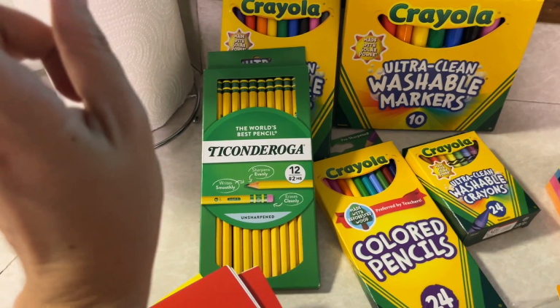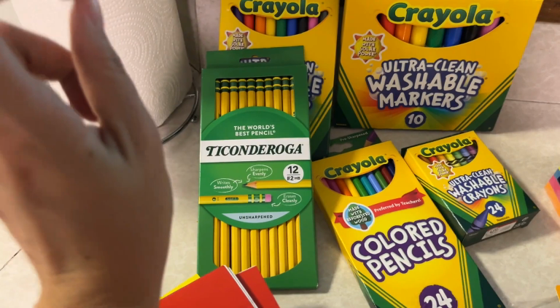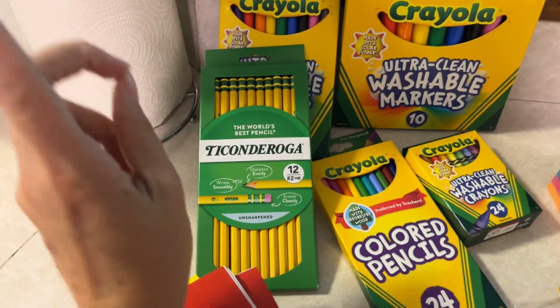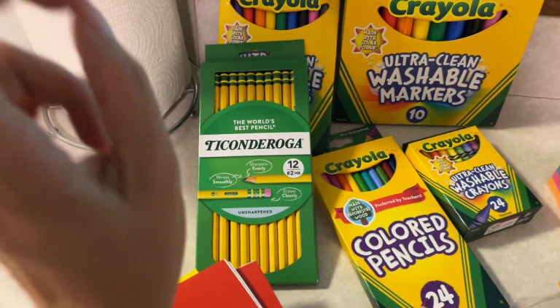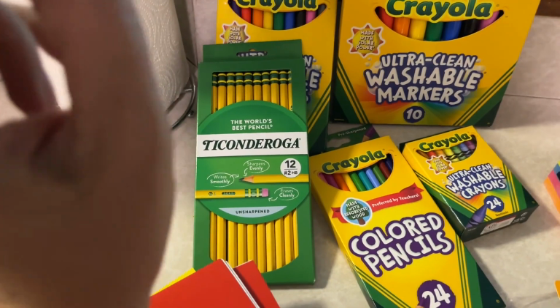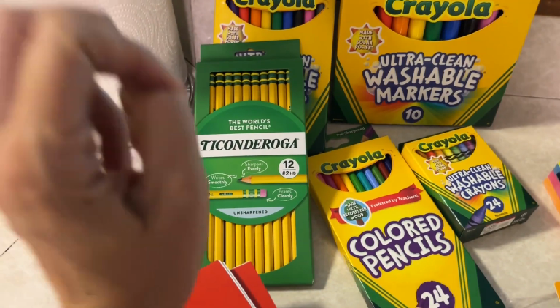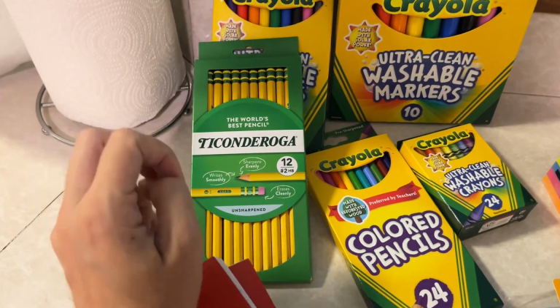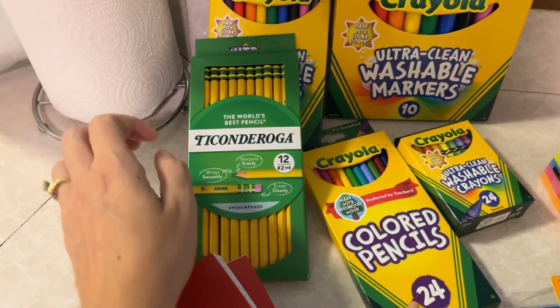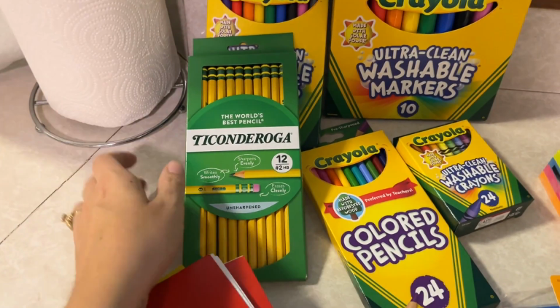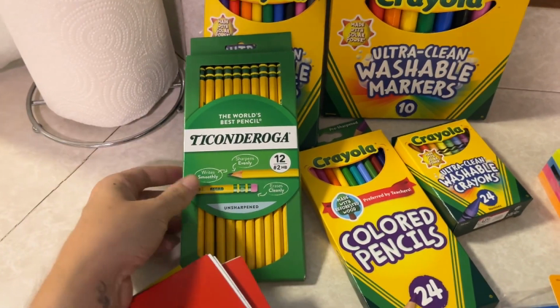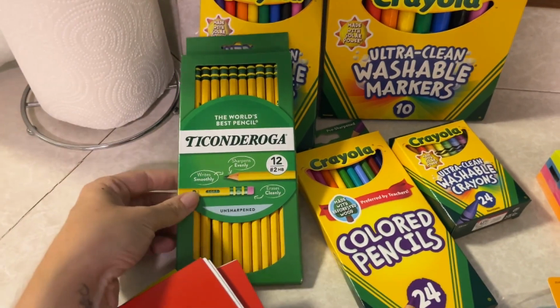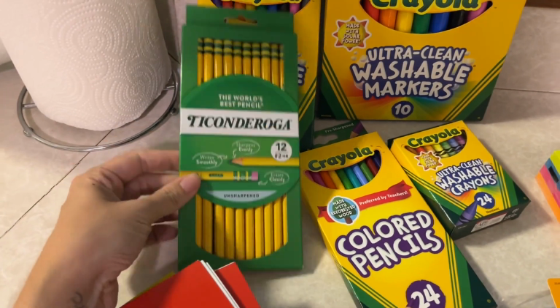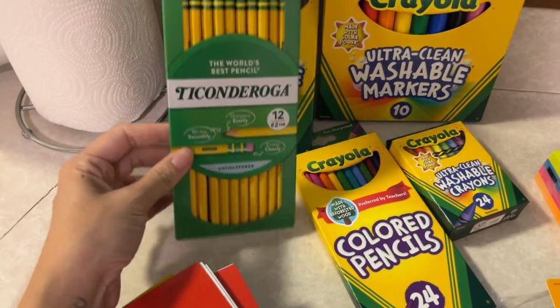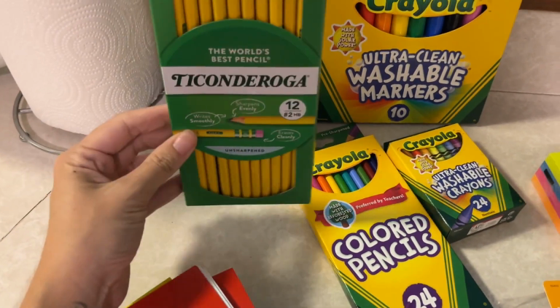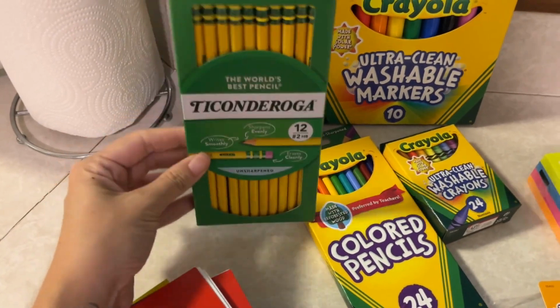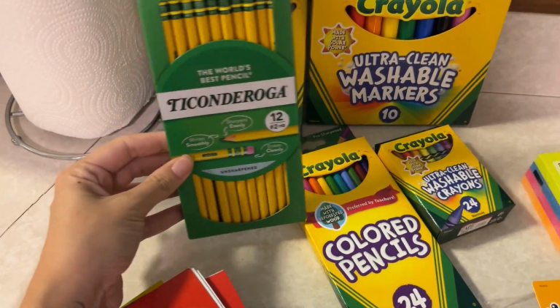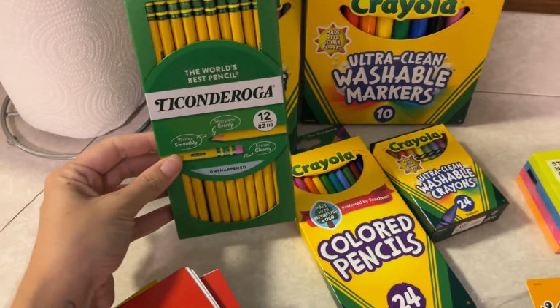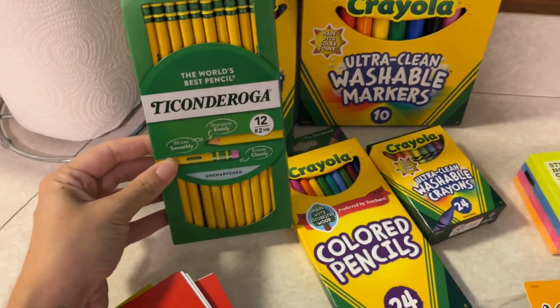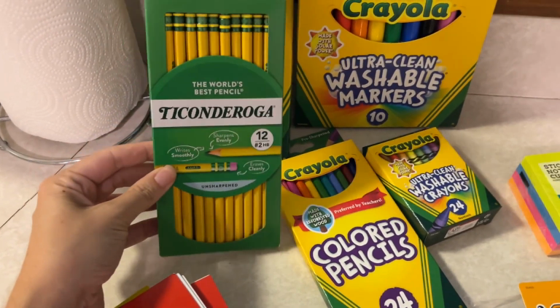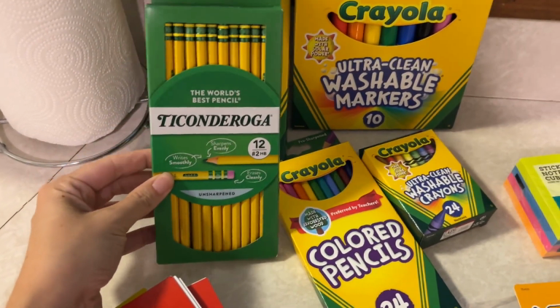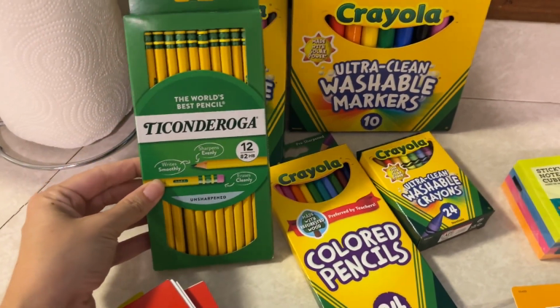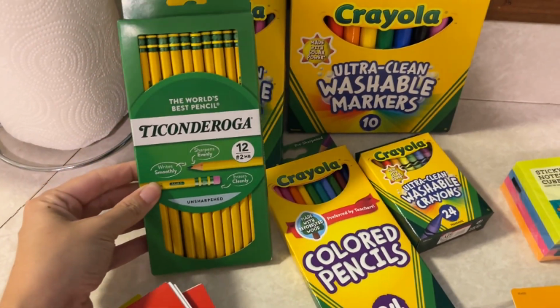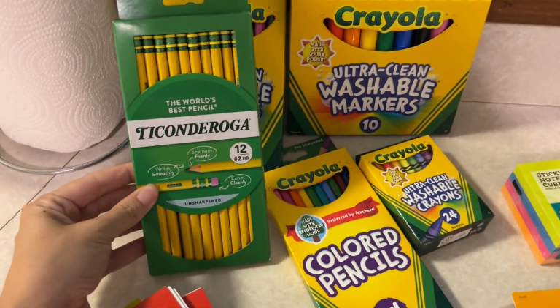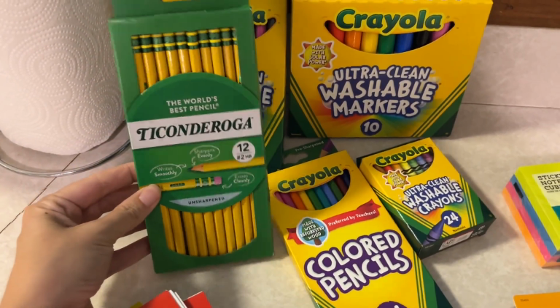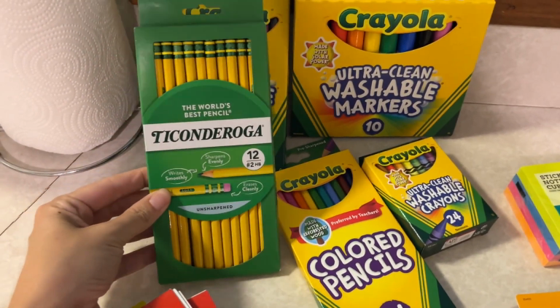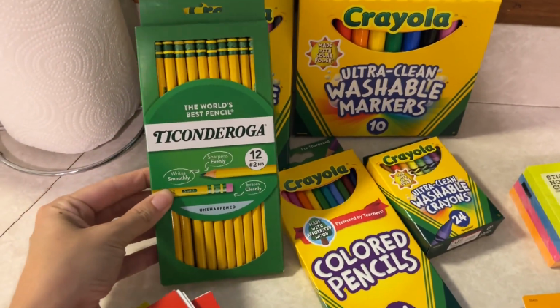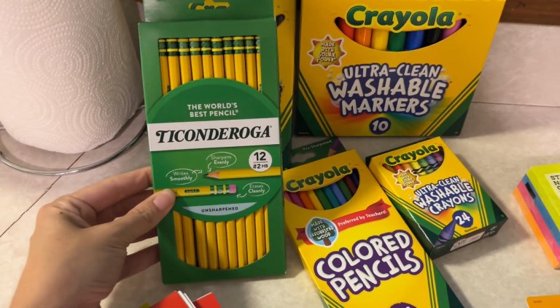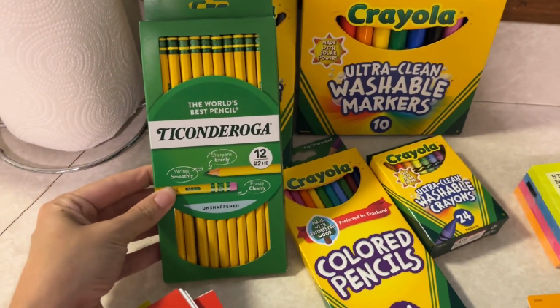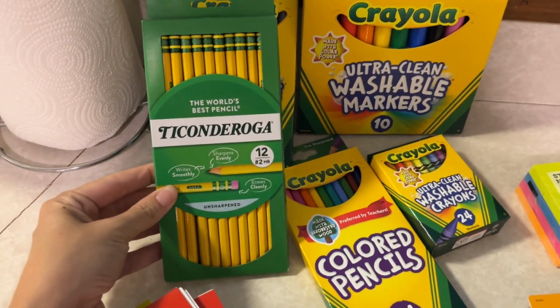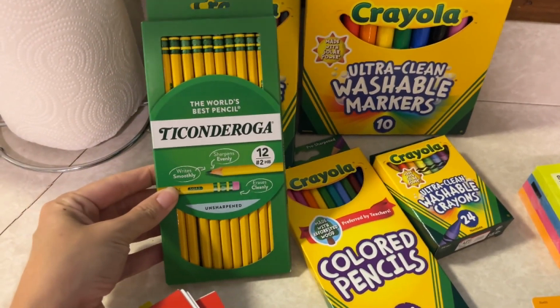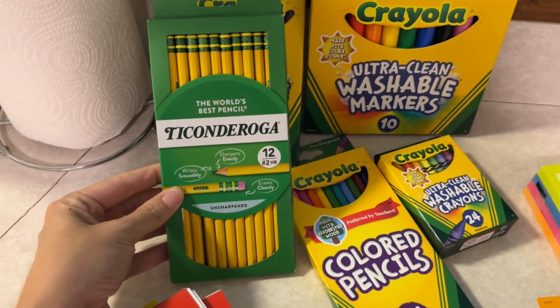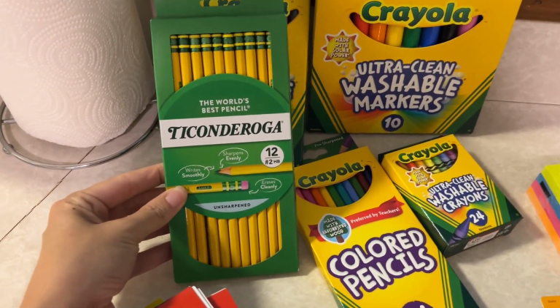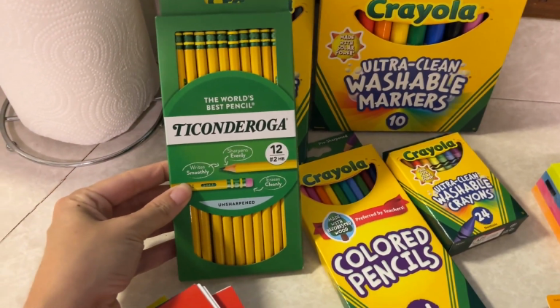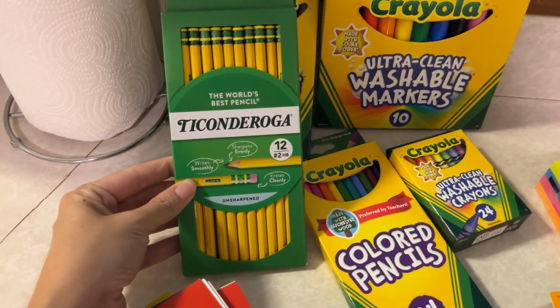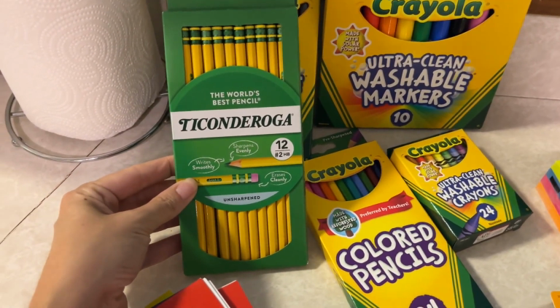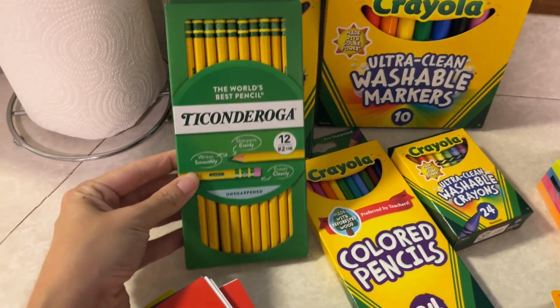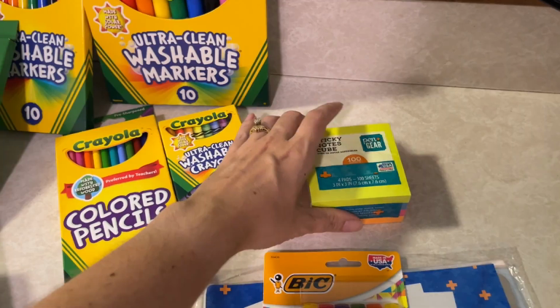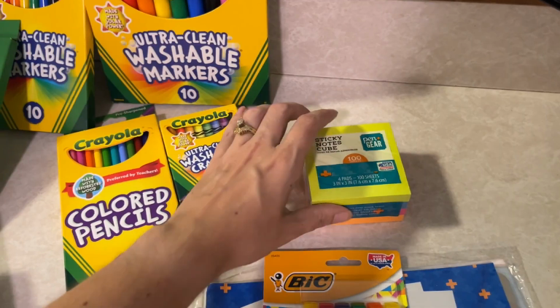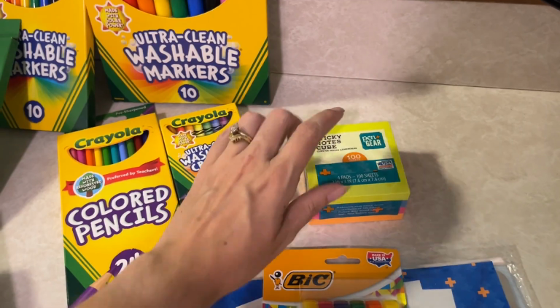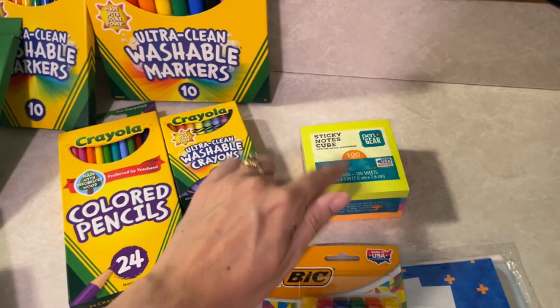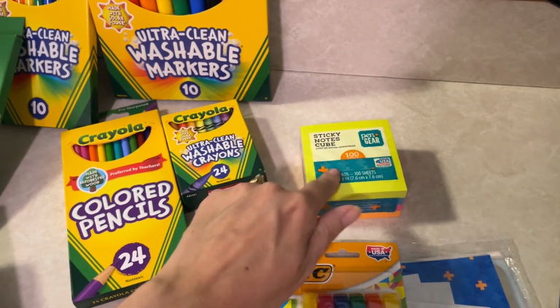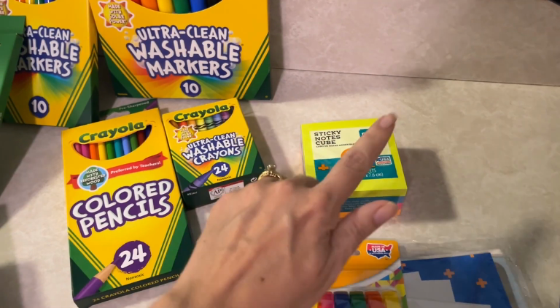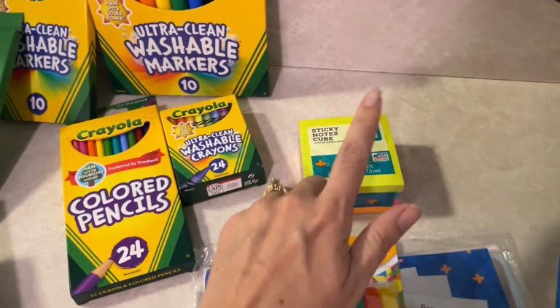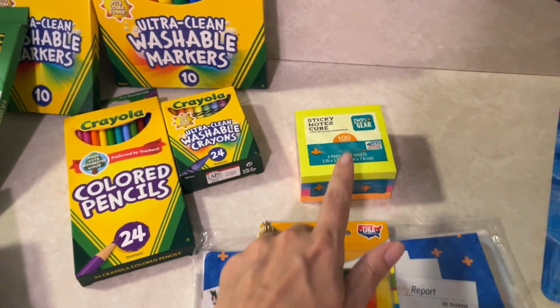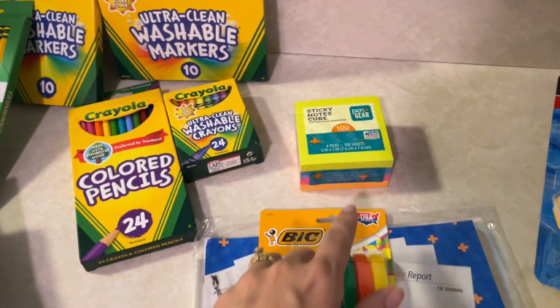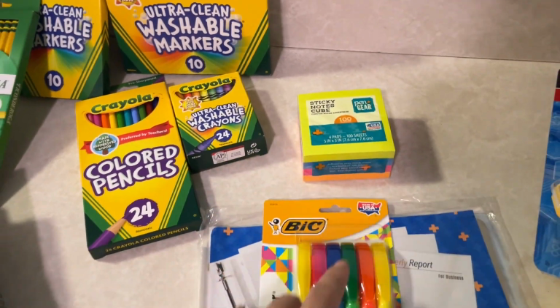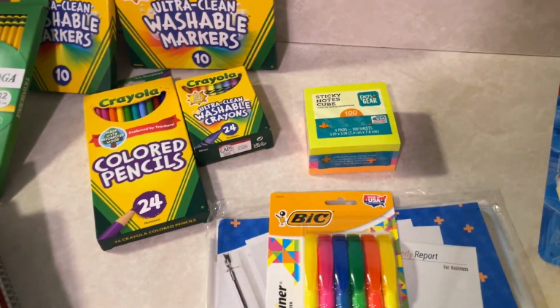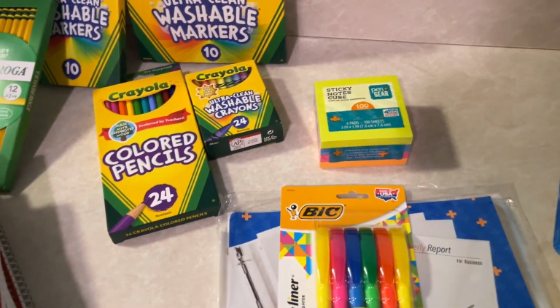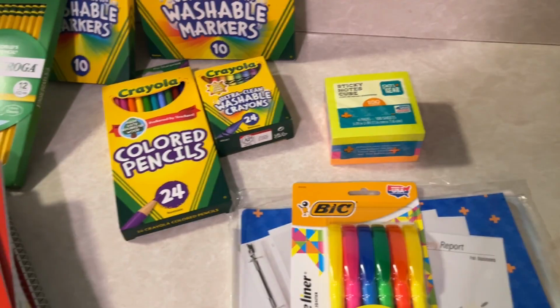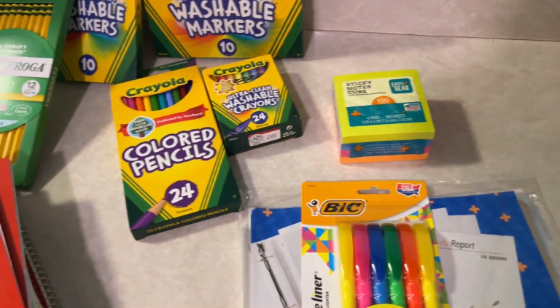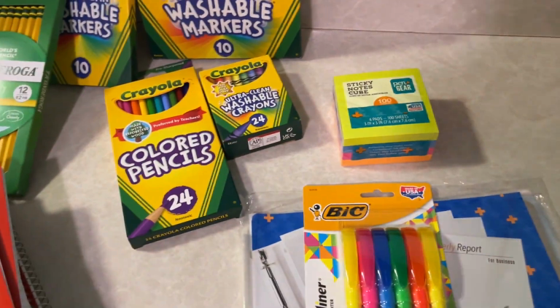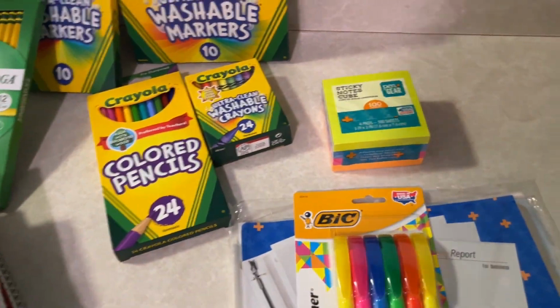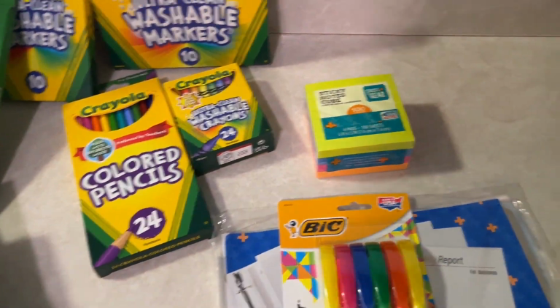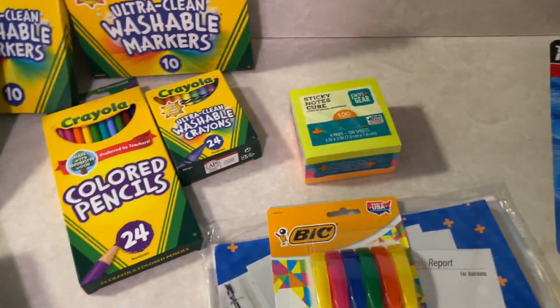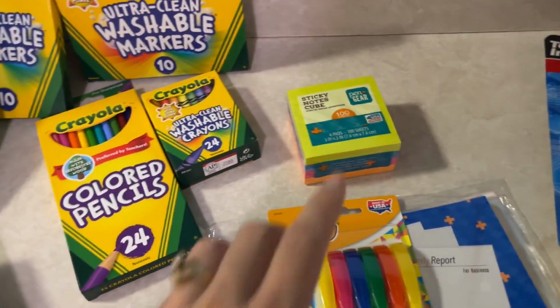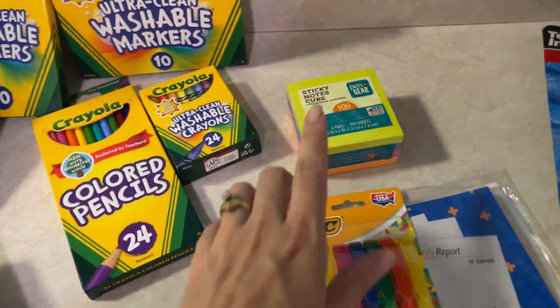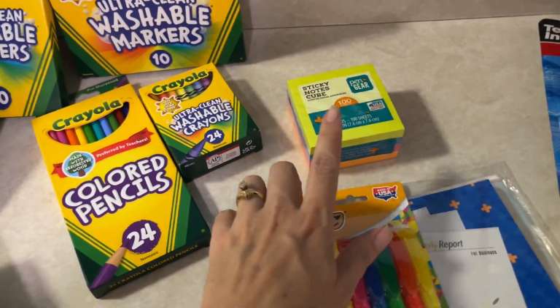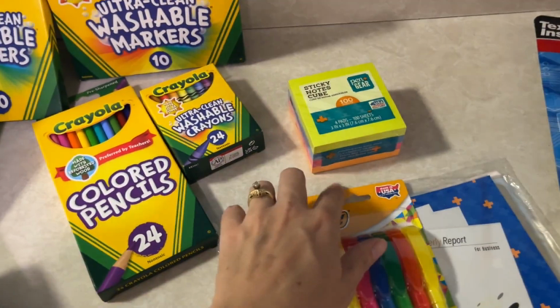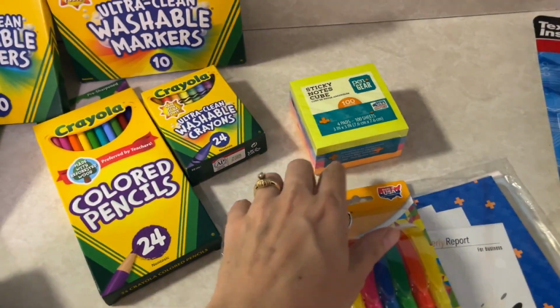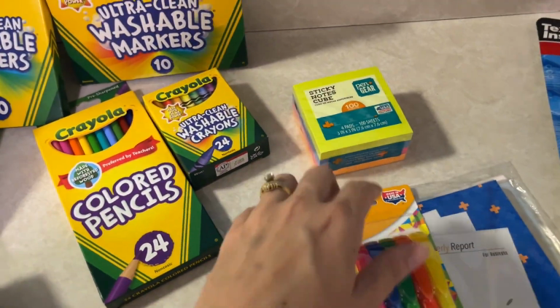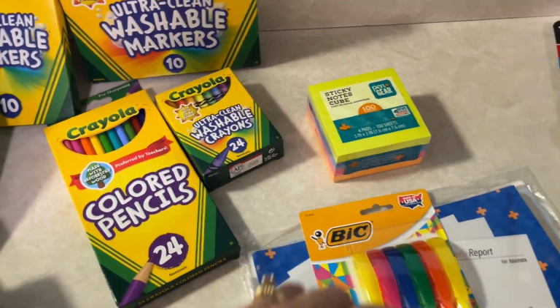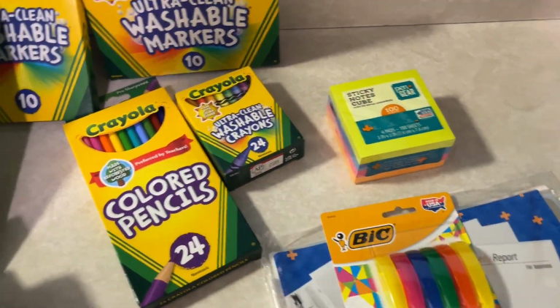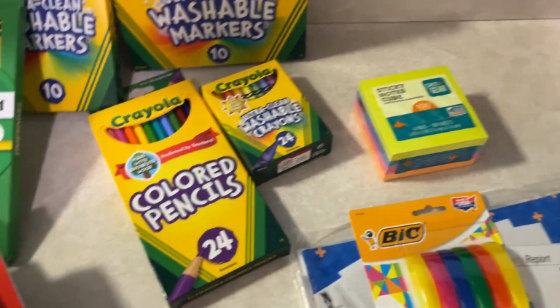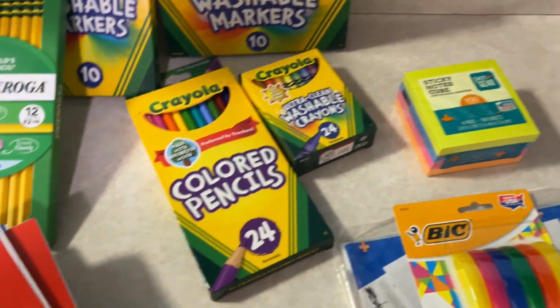All homeschool moms know that this is the only acceptable pencil. A toddler went through all of my sticky notes.